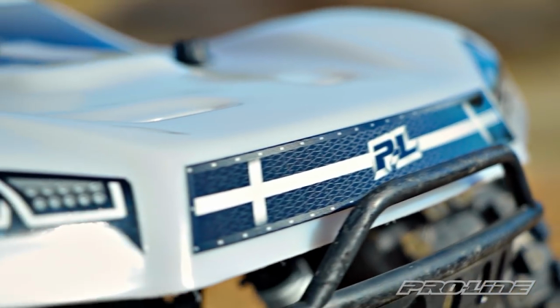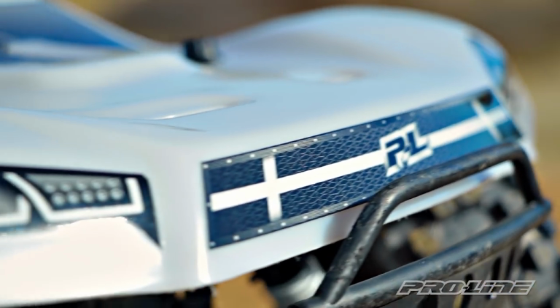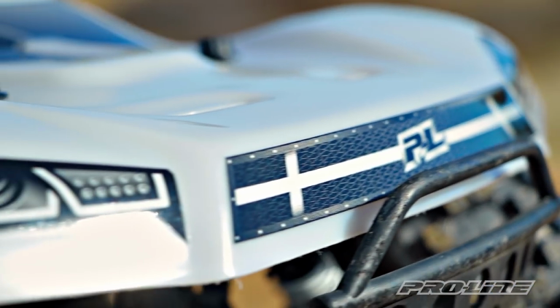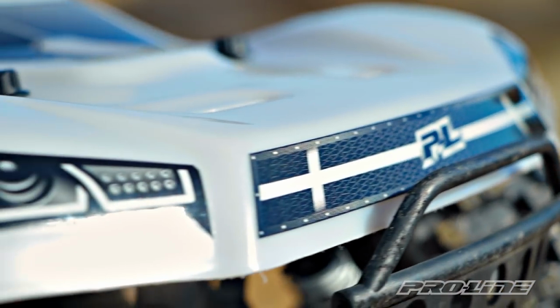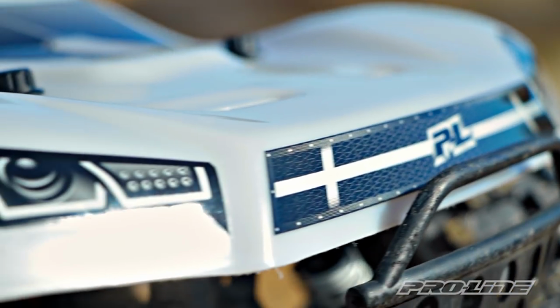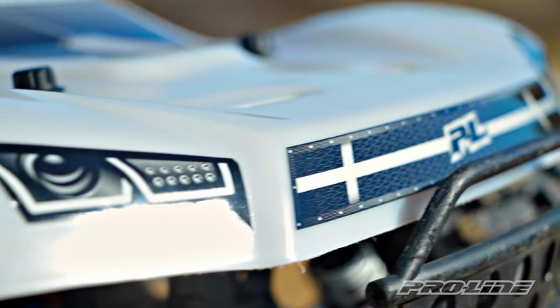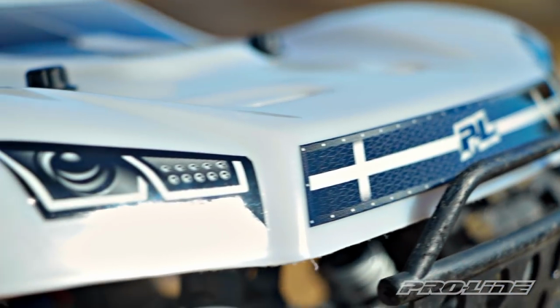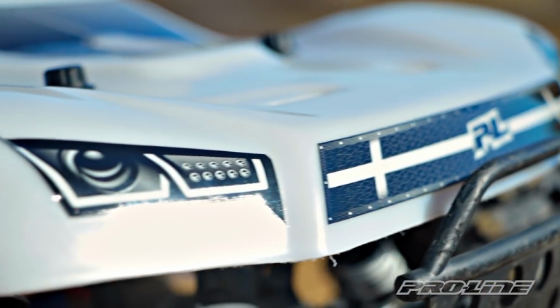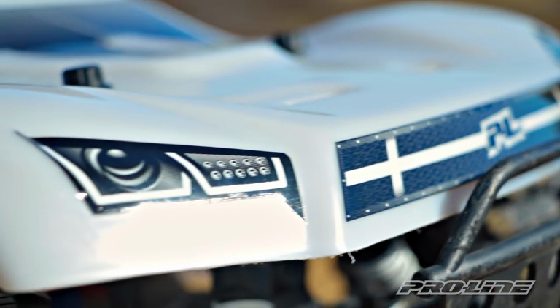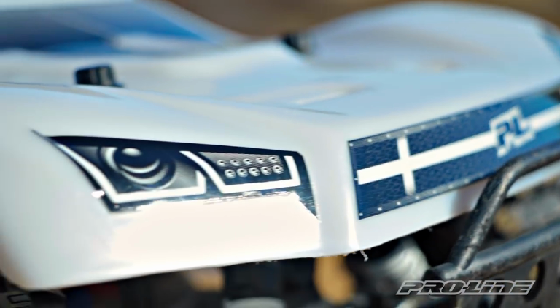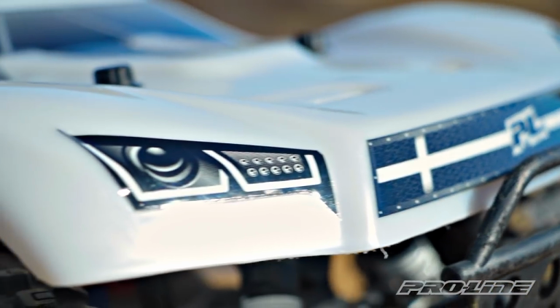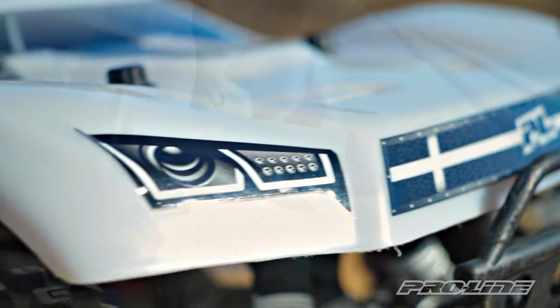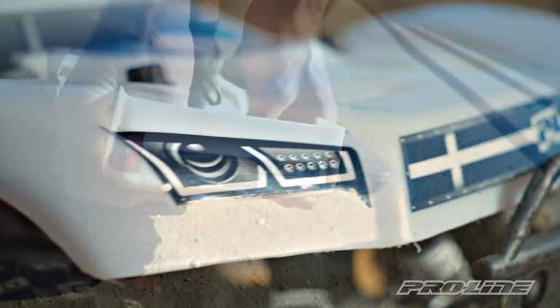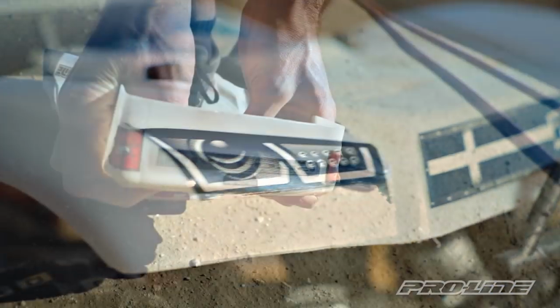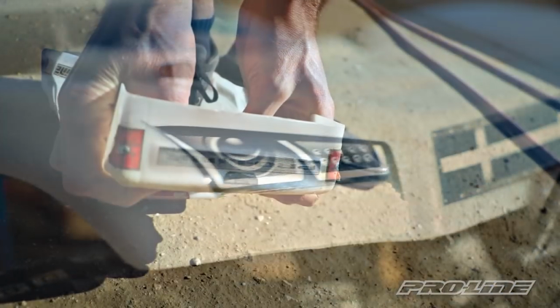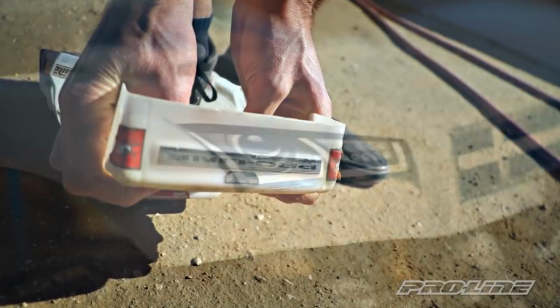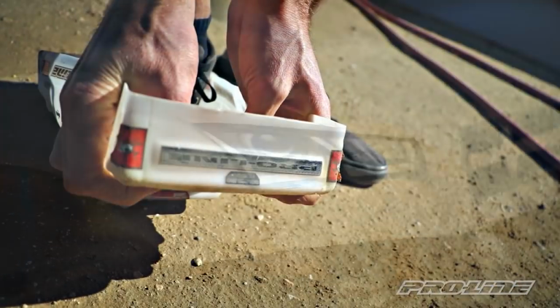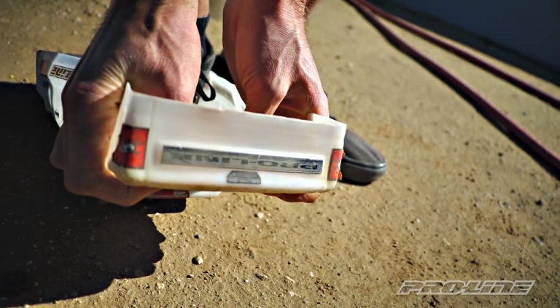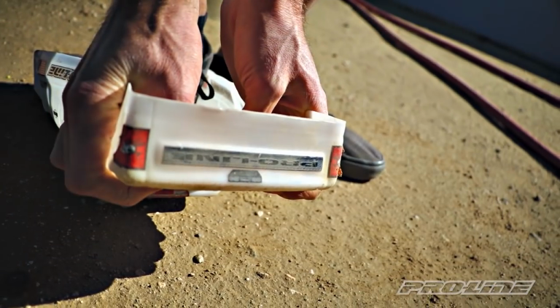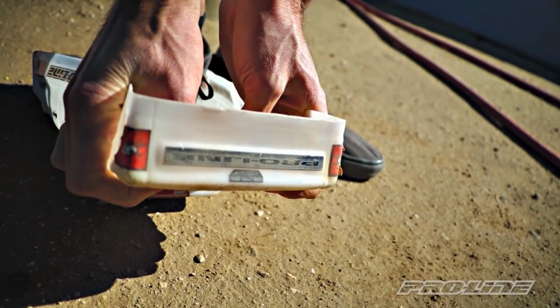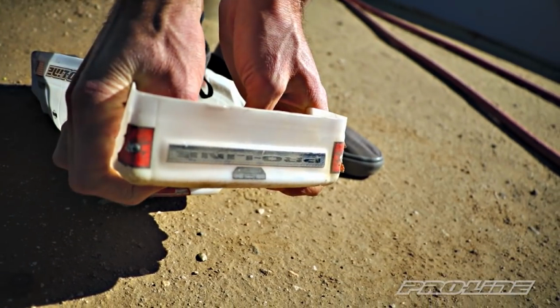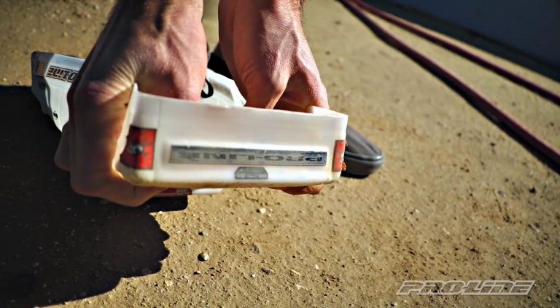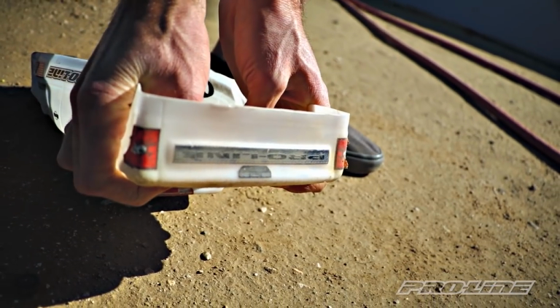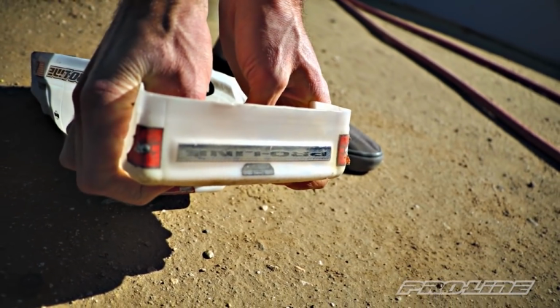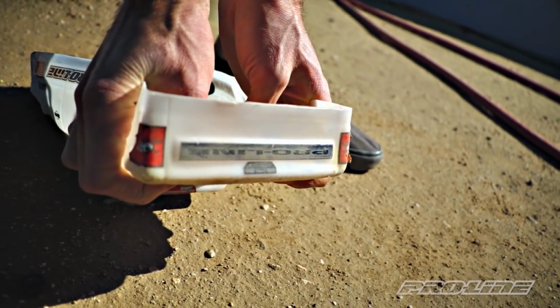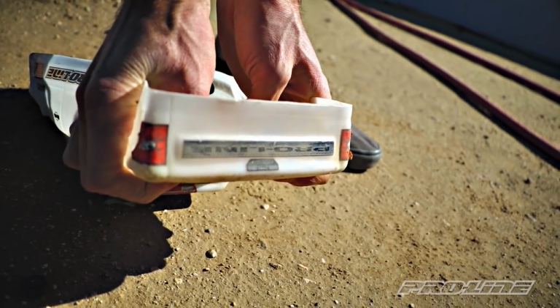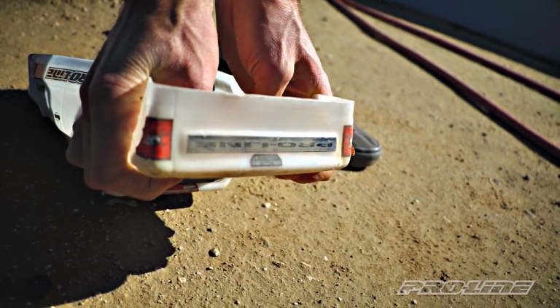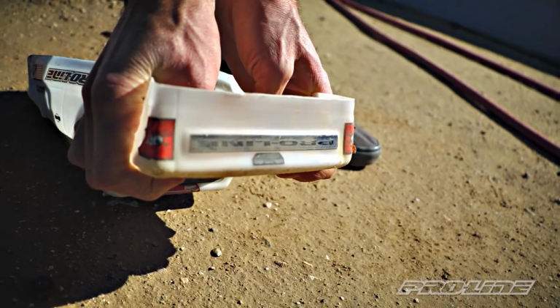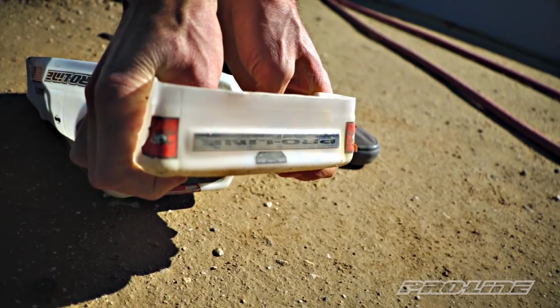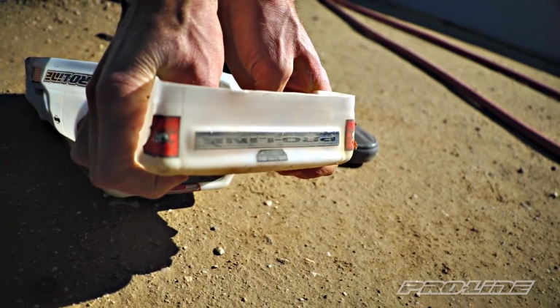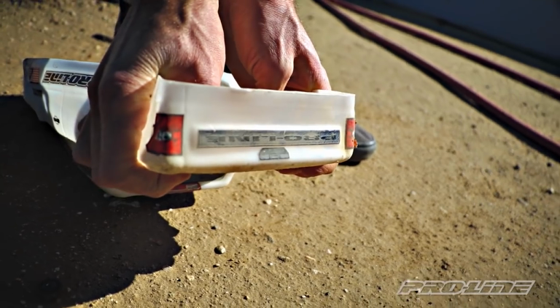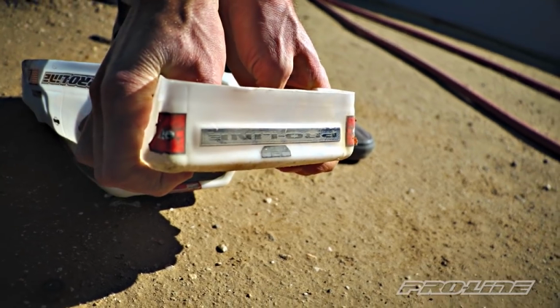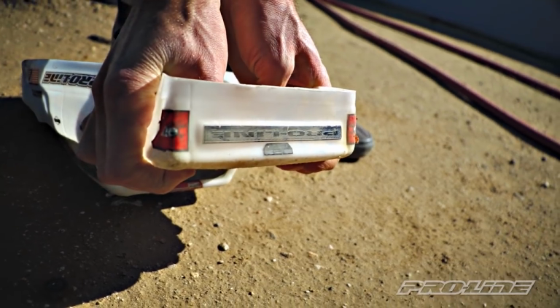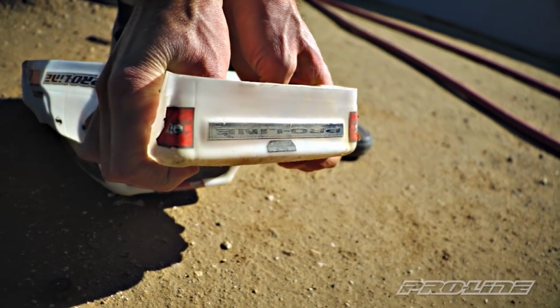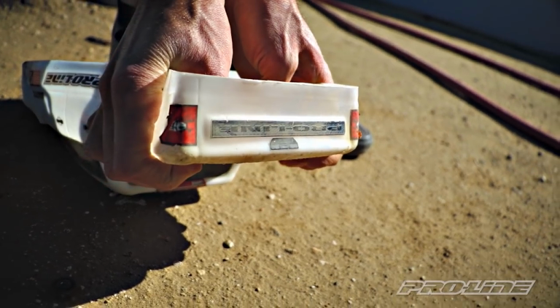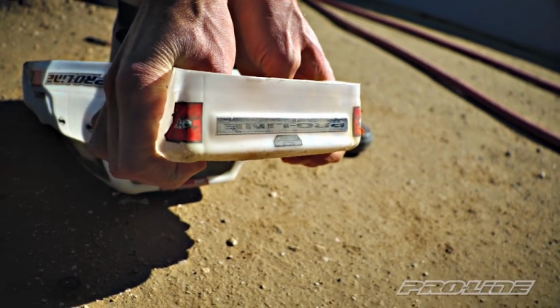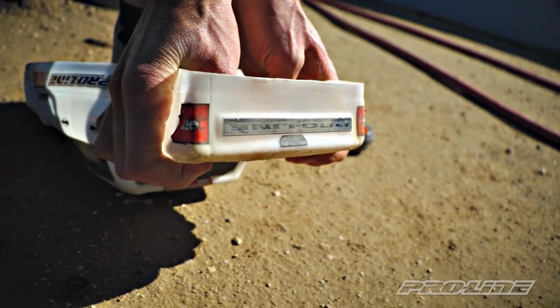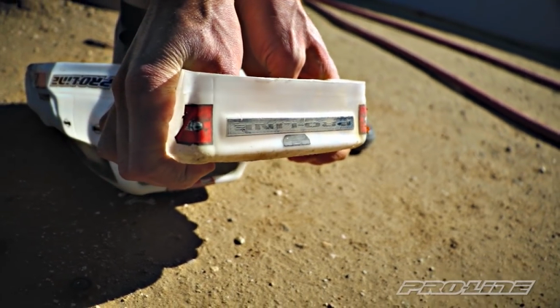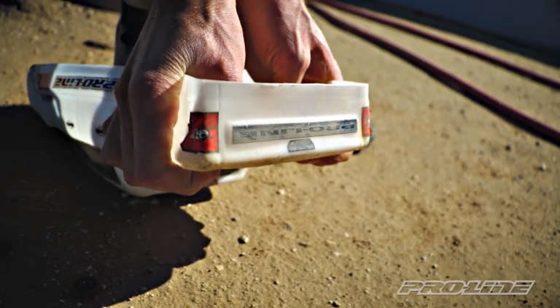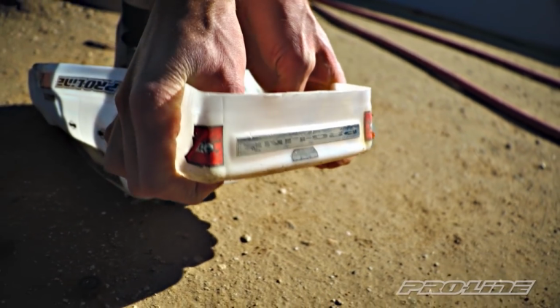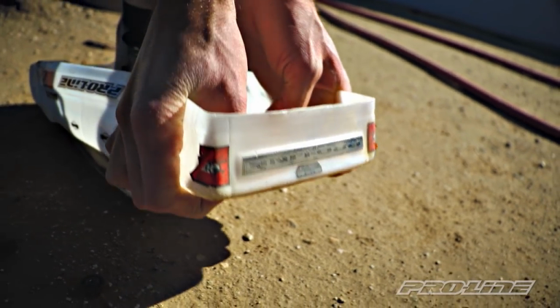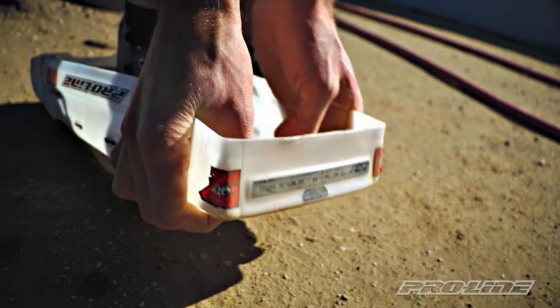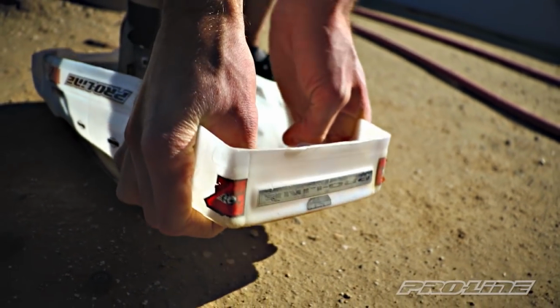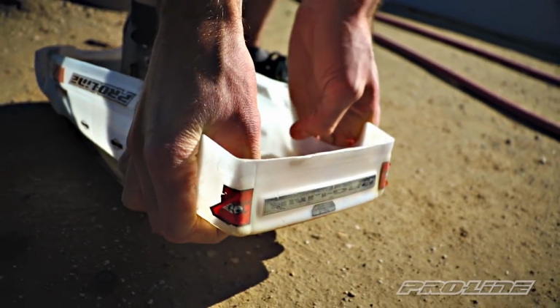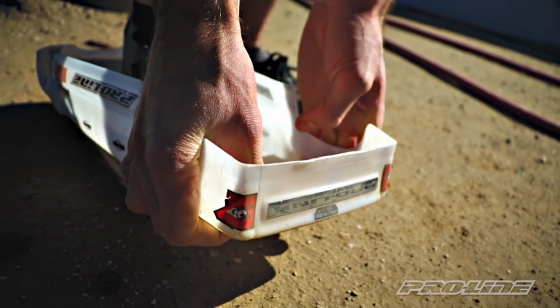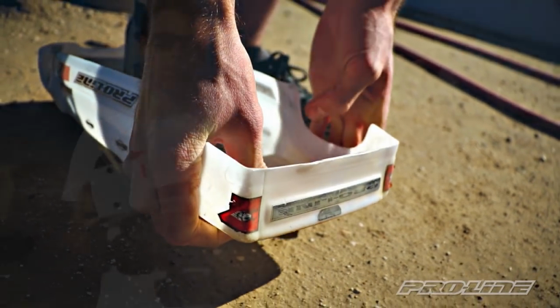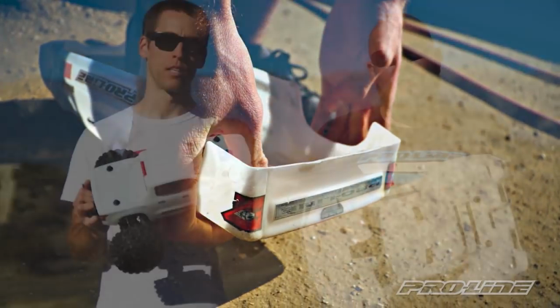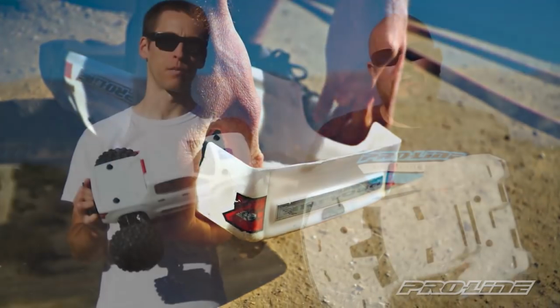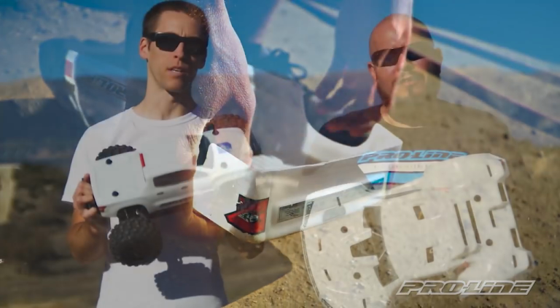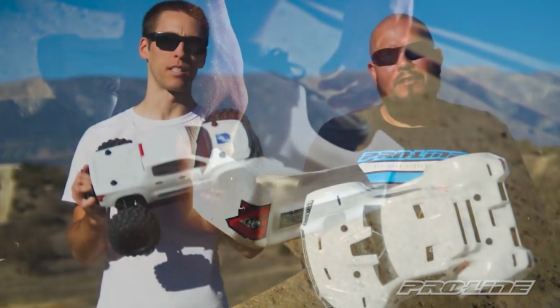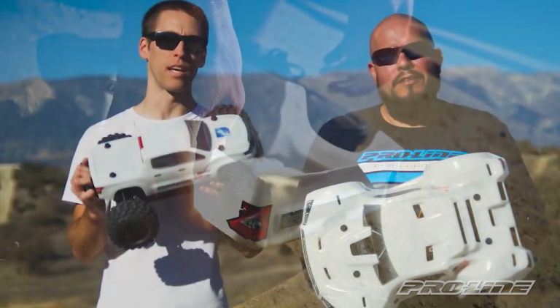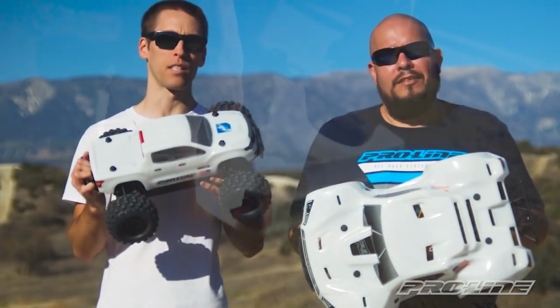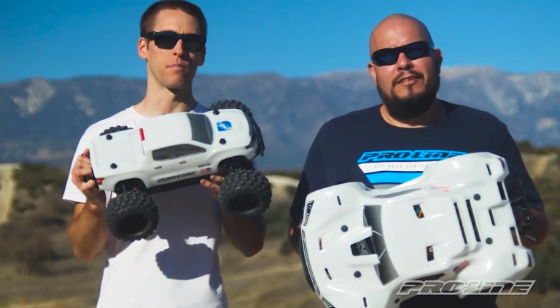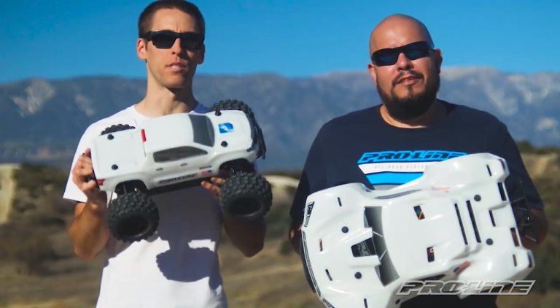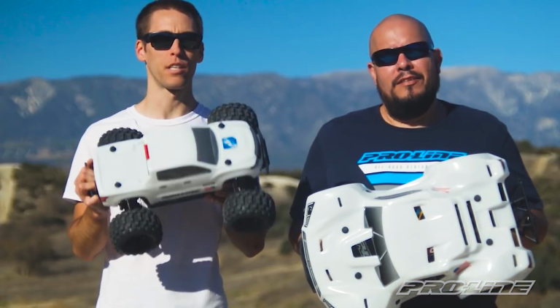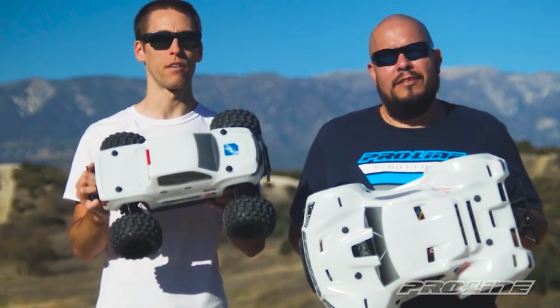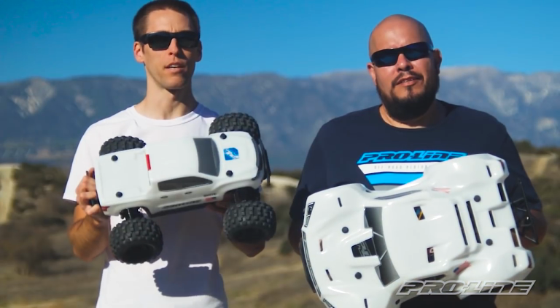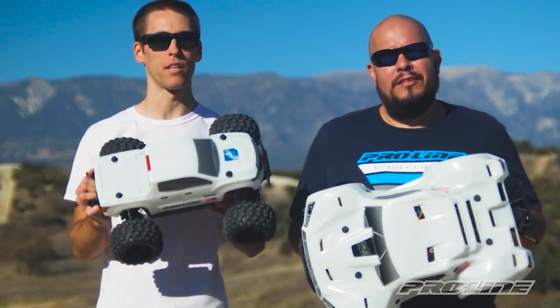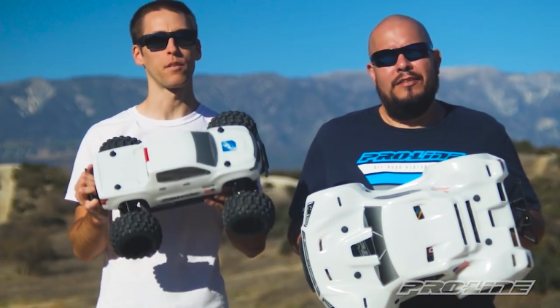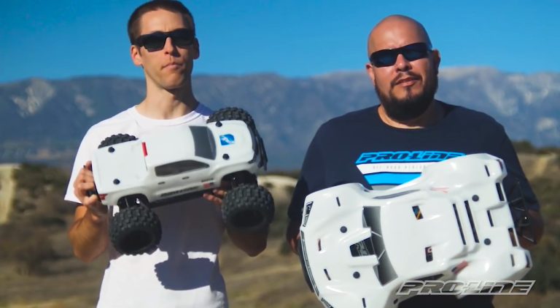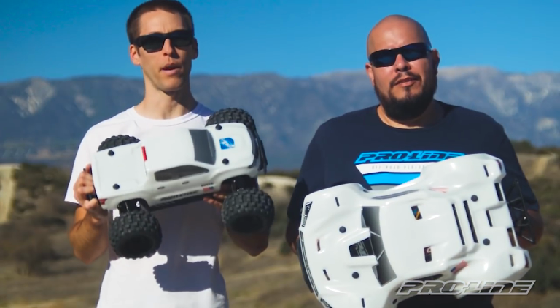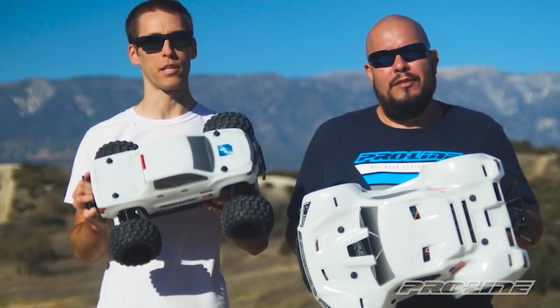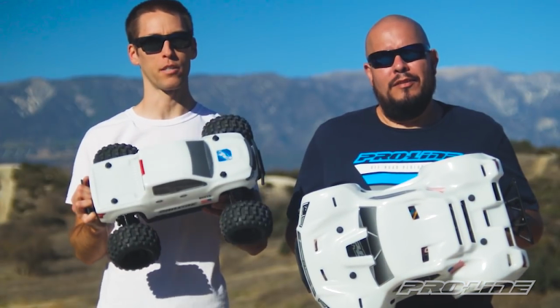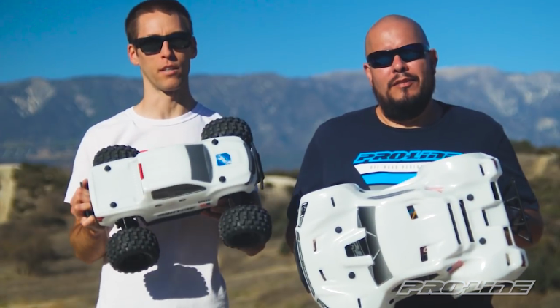This Bash Armor material is three times as thick as our standard polycarbonate bodies, so it can take some serious bashing.